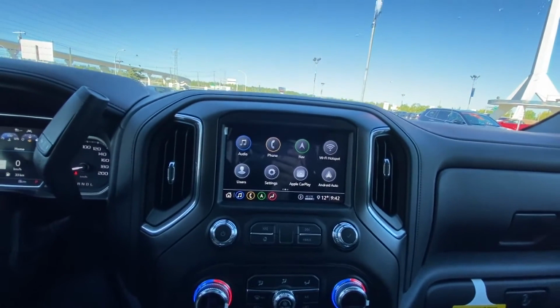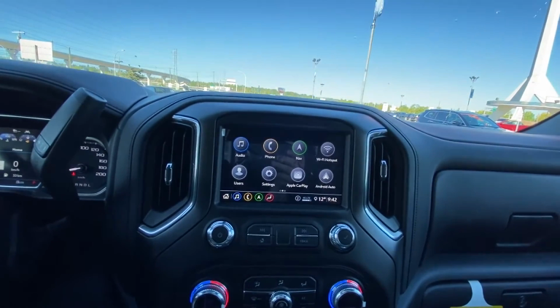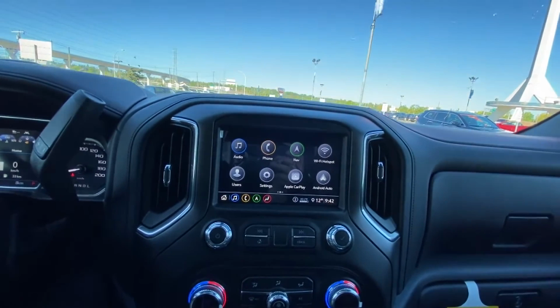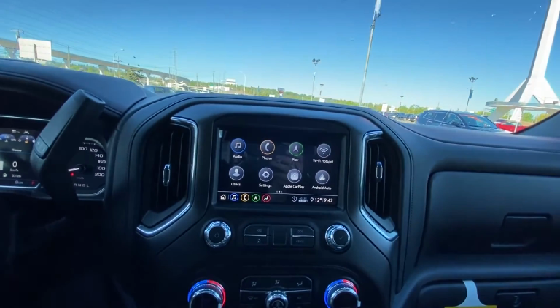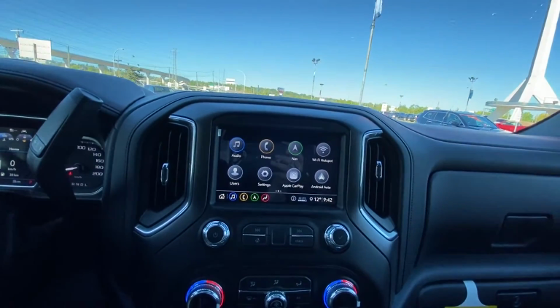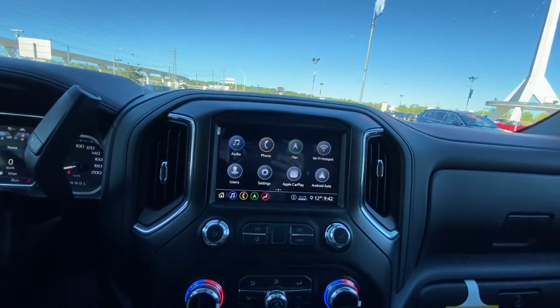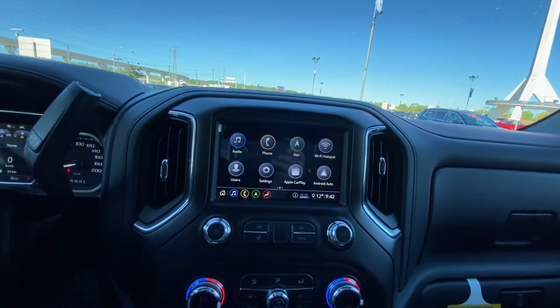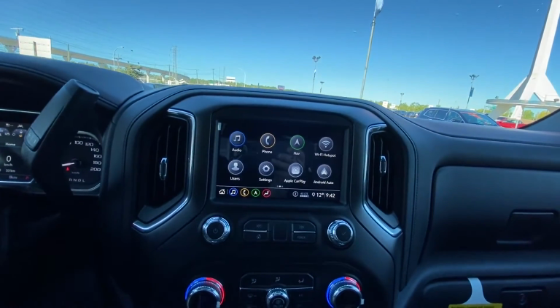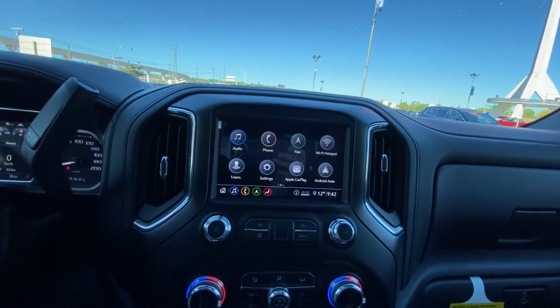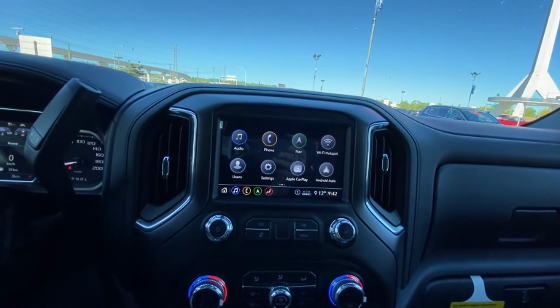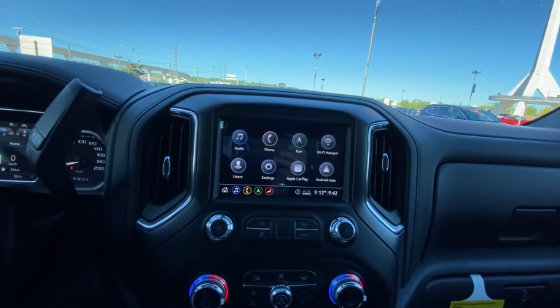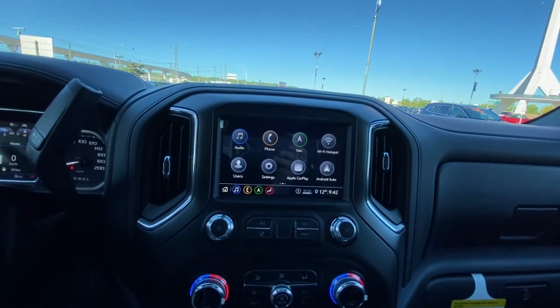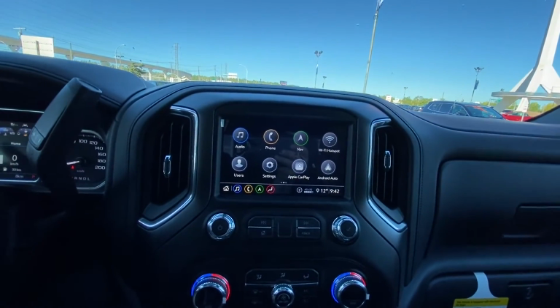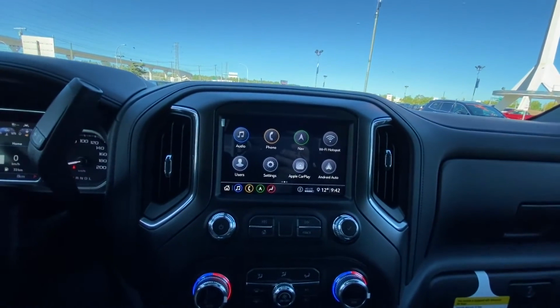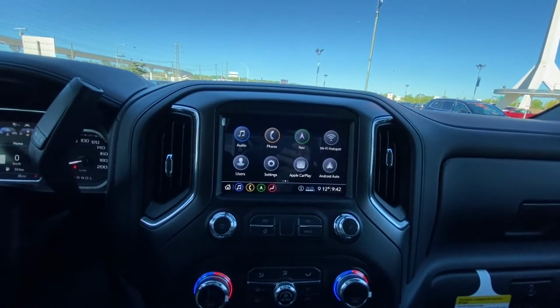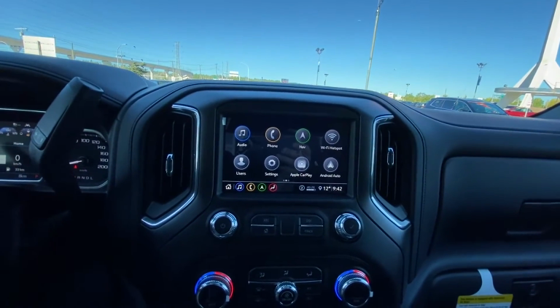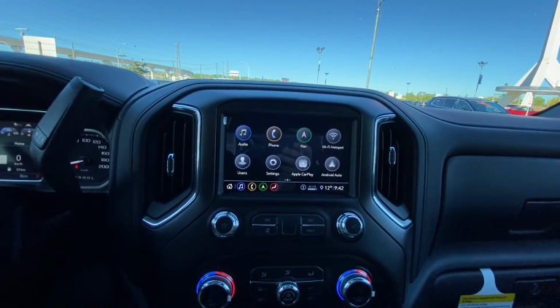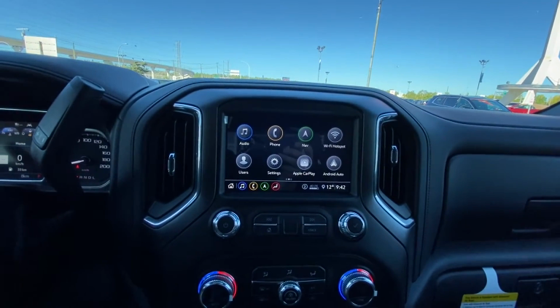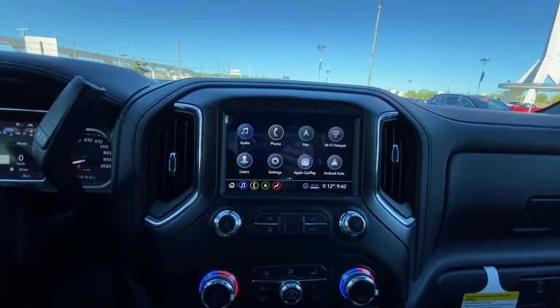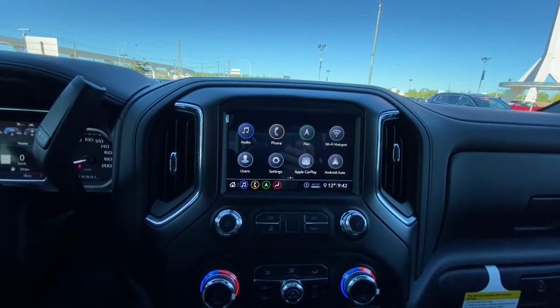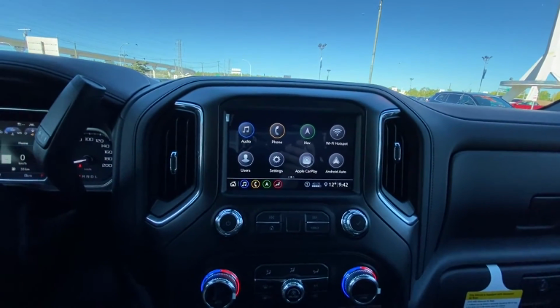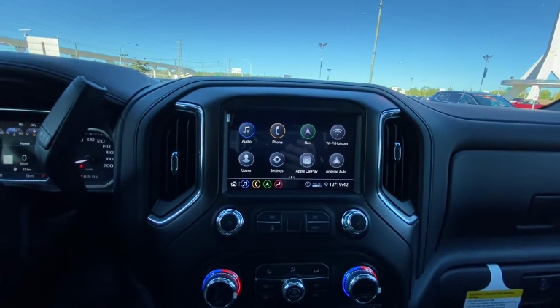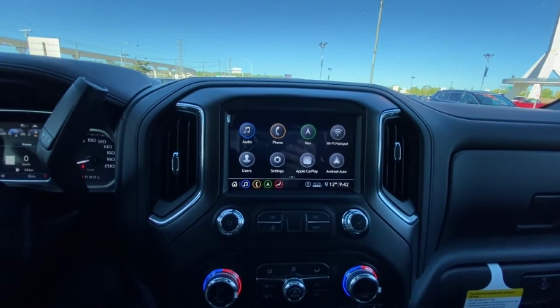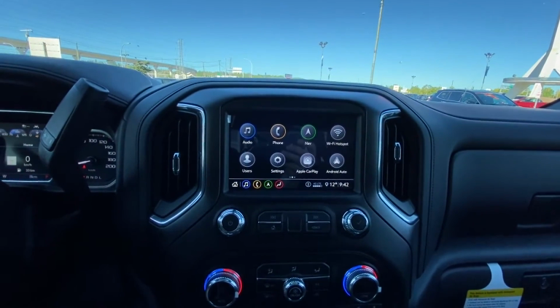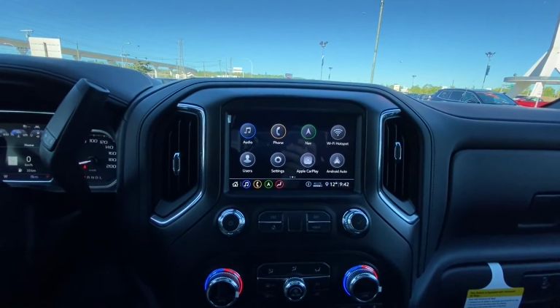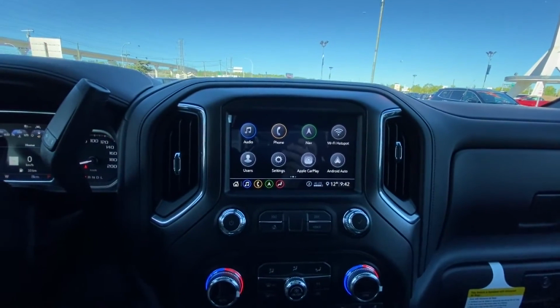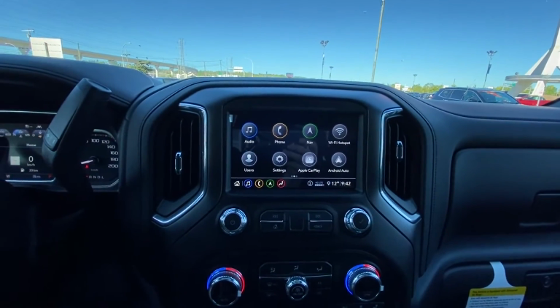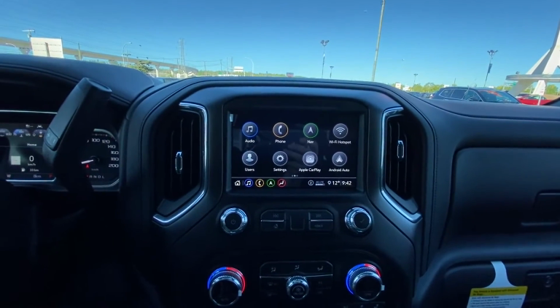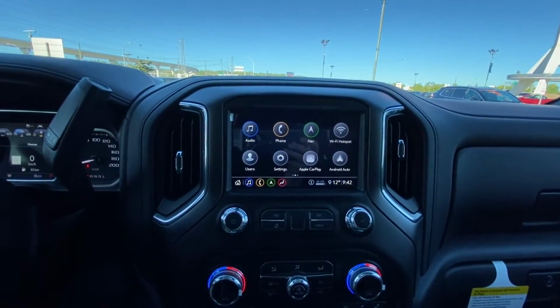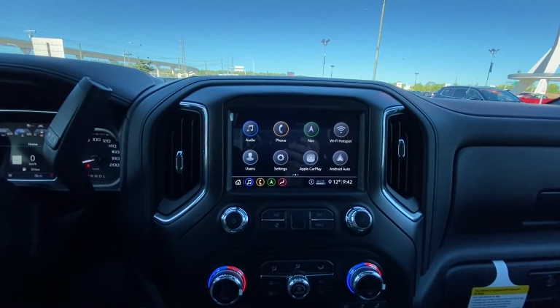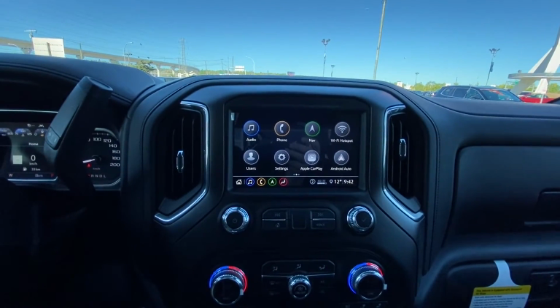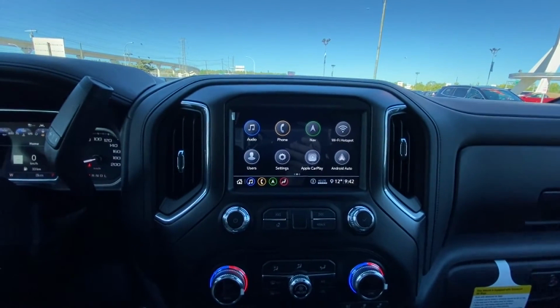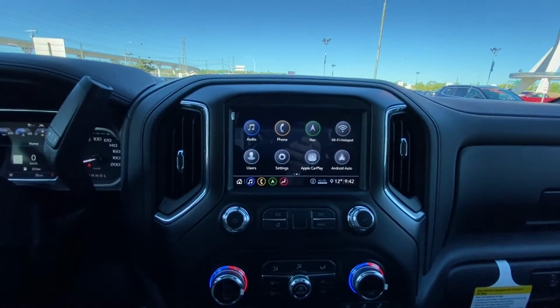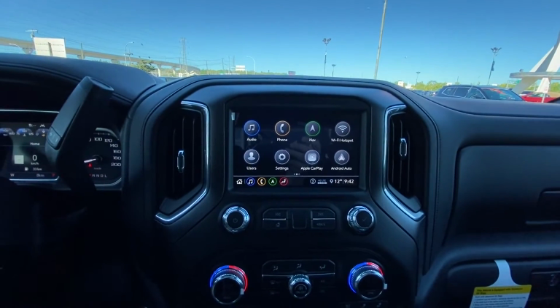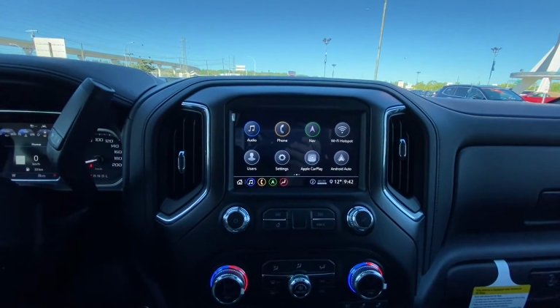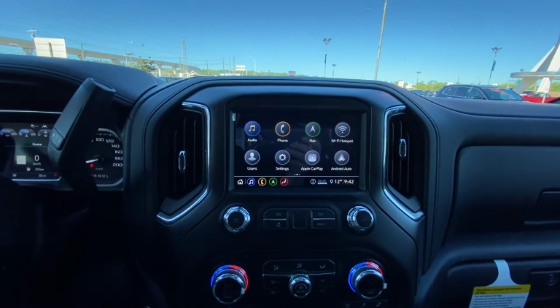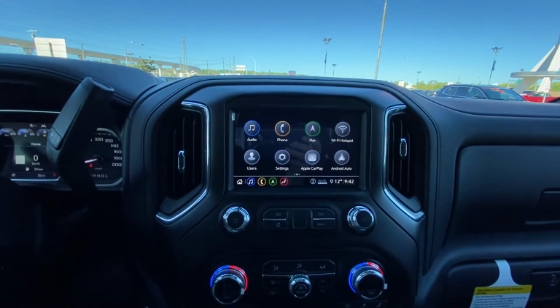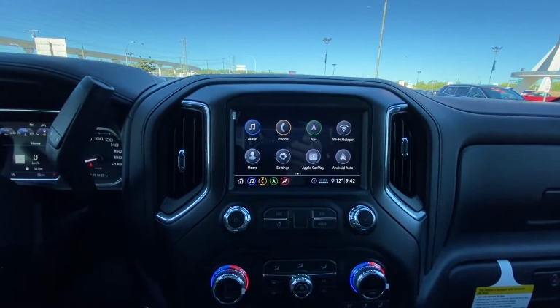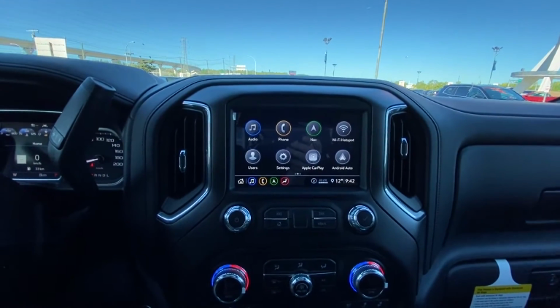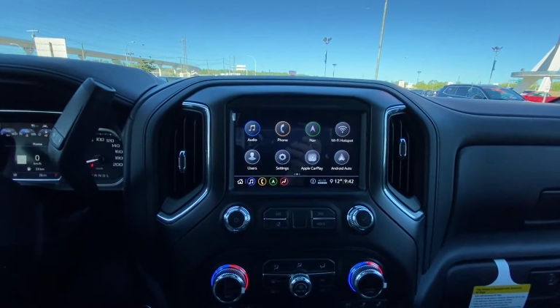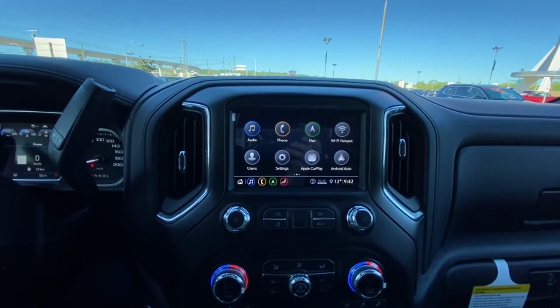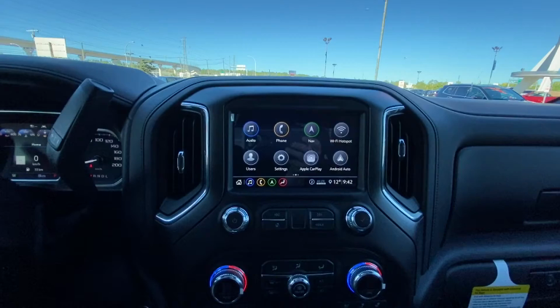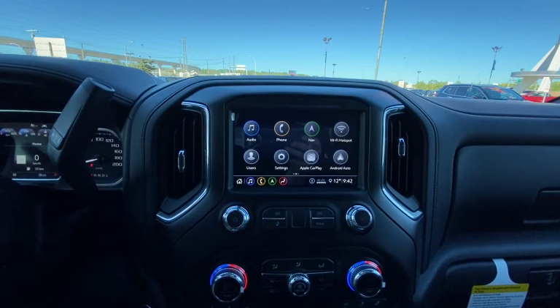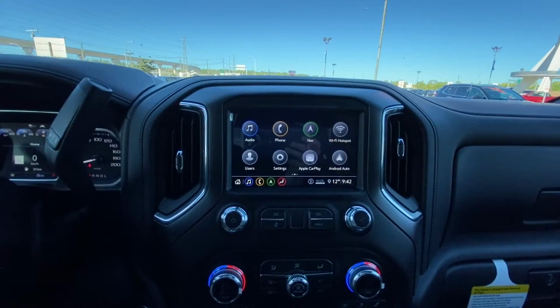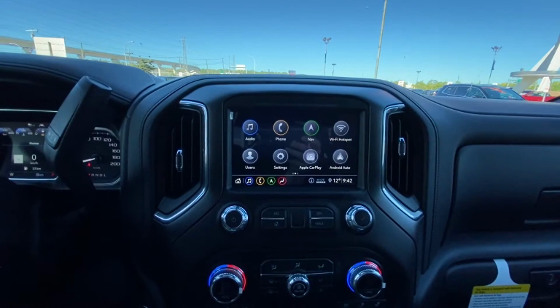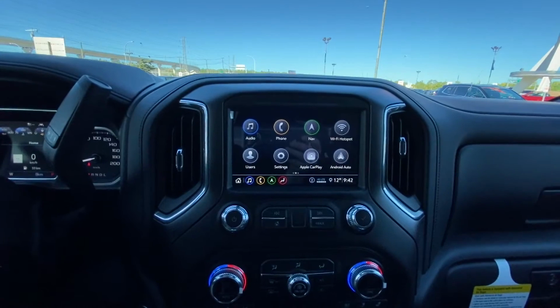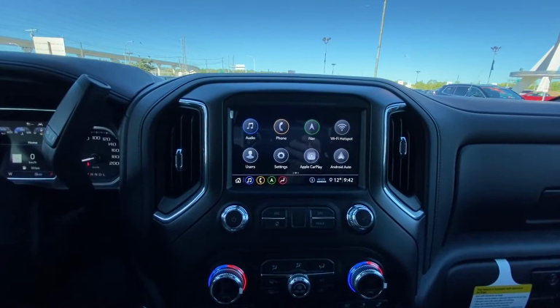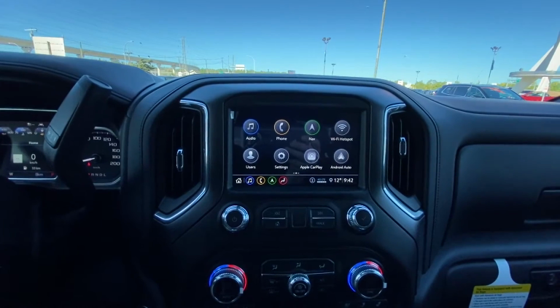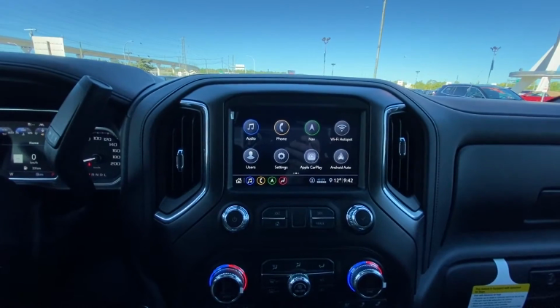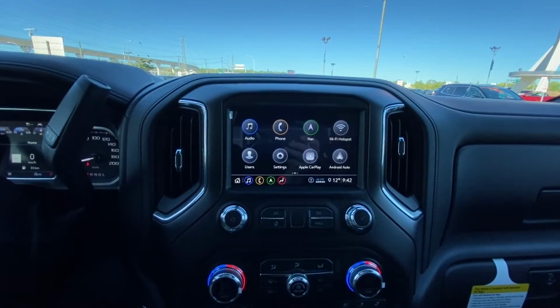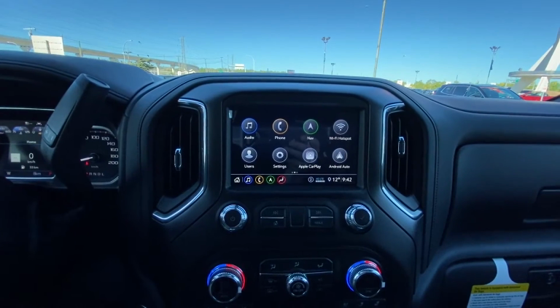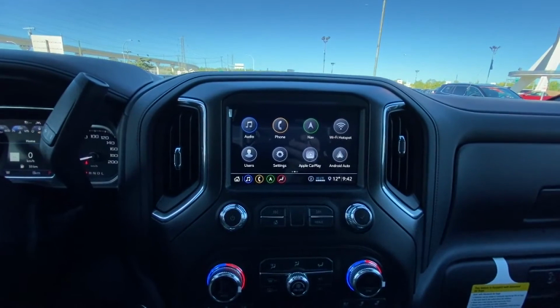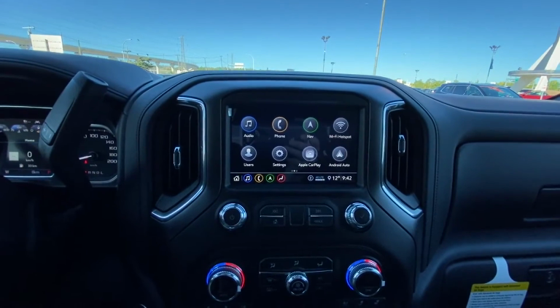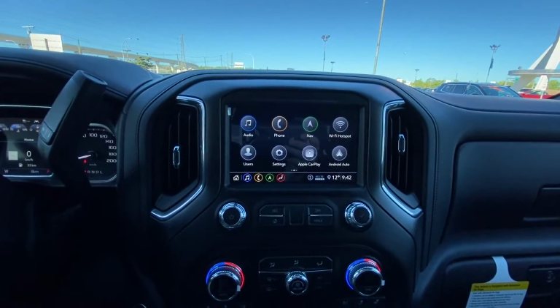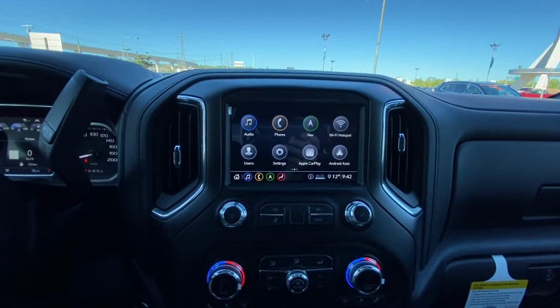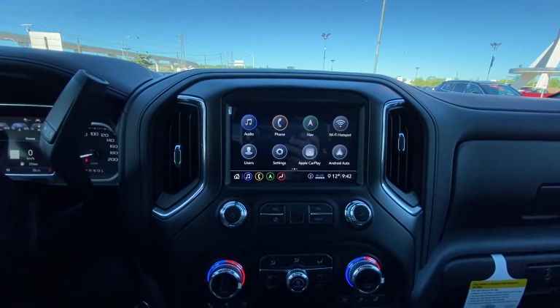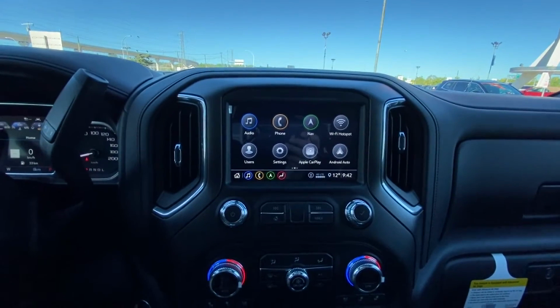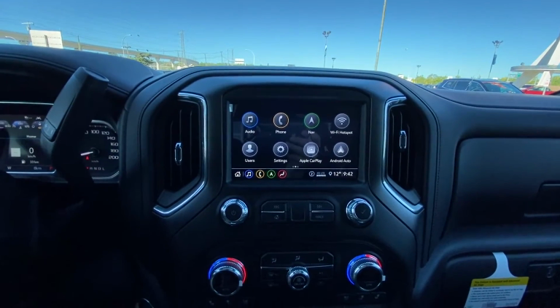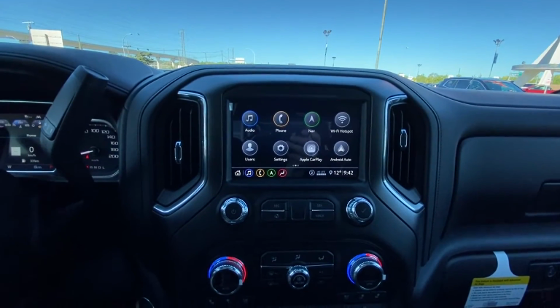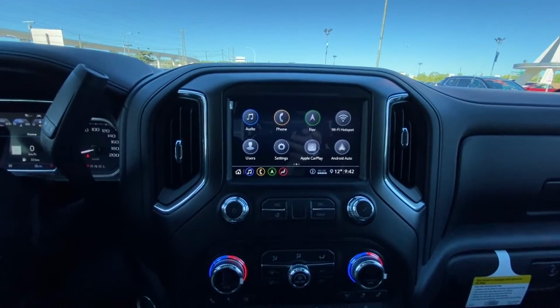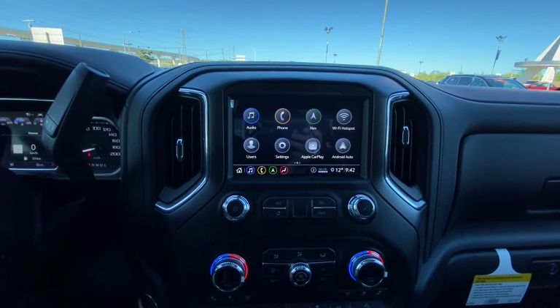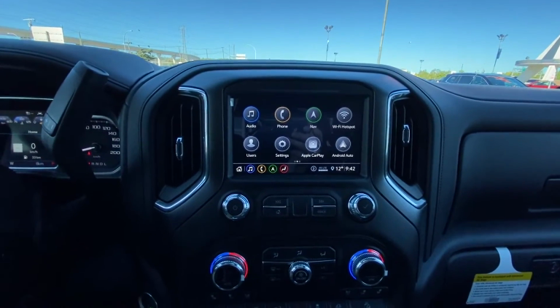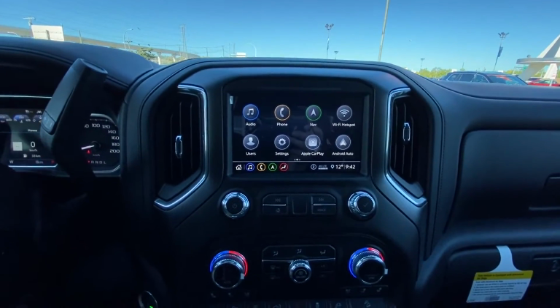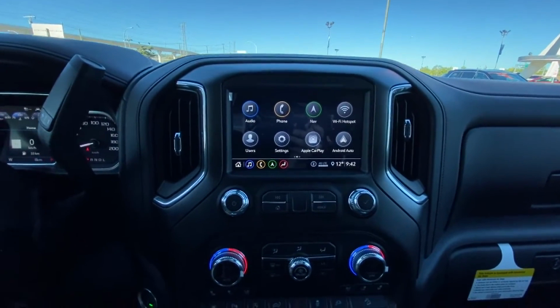Navigation, Apple CarPlay, Android Auto, climate control, phone connectivity, and Wi-Fi hotspot are all piloted through the 8-inch touchscreen.